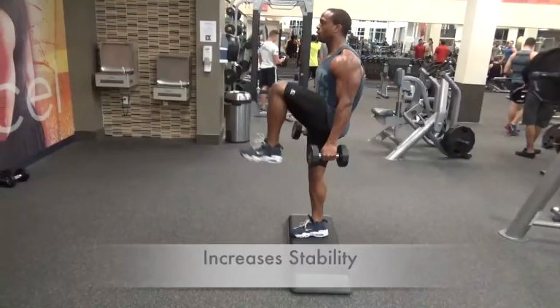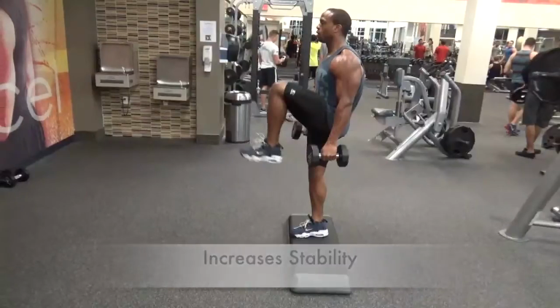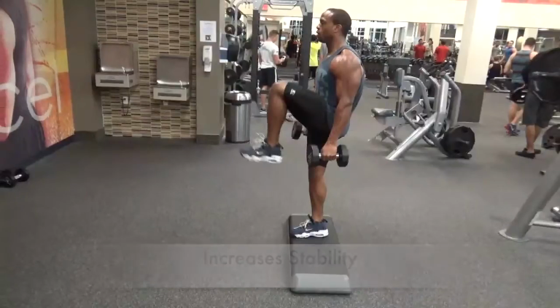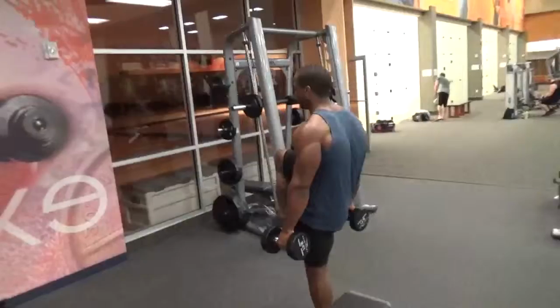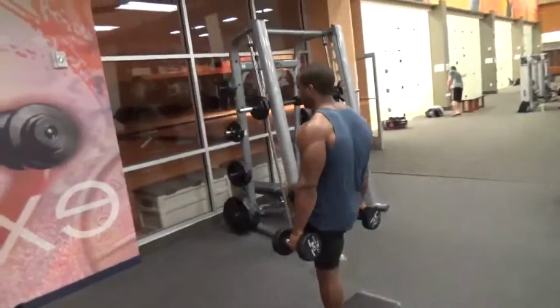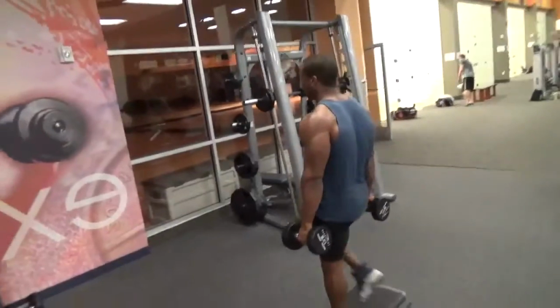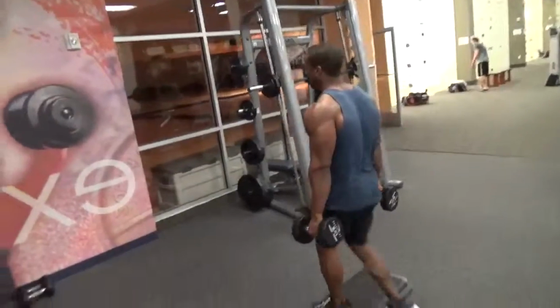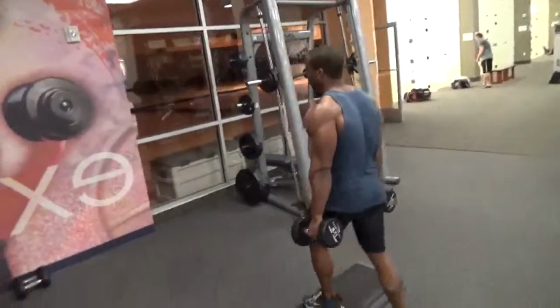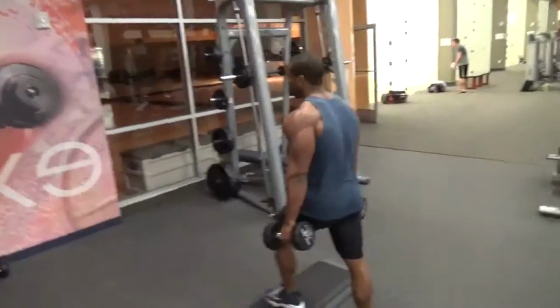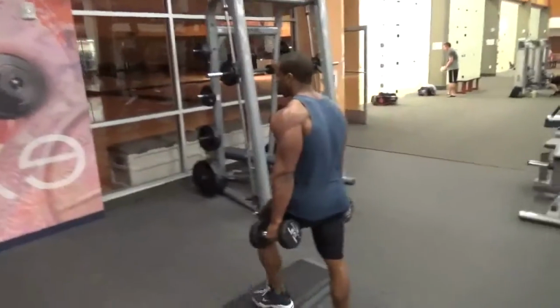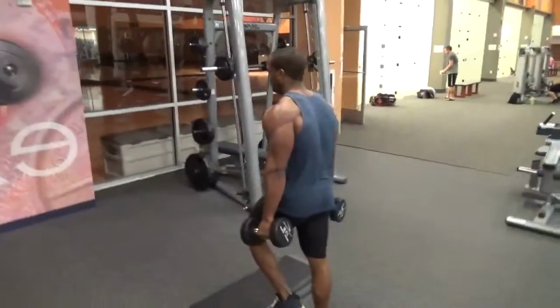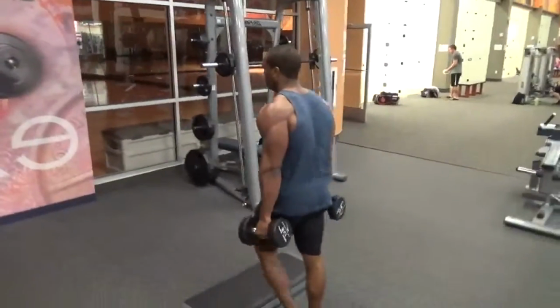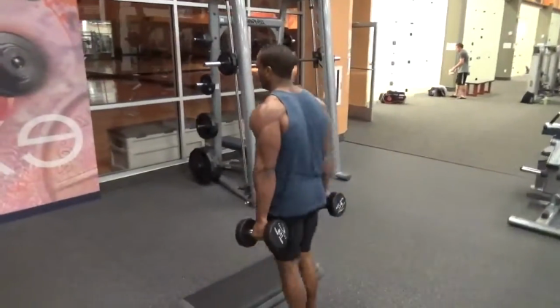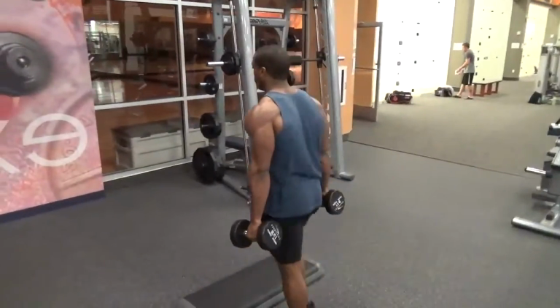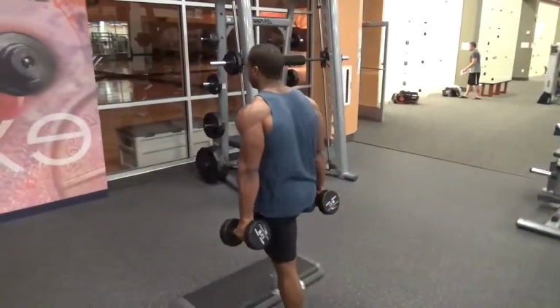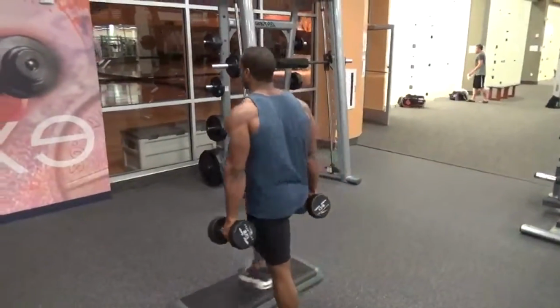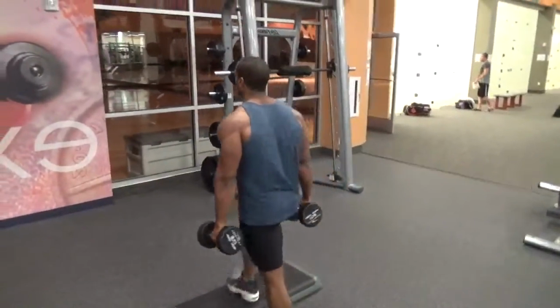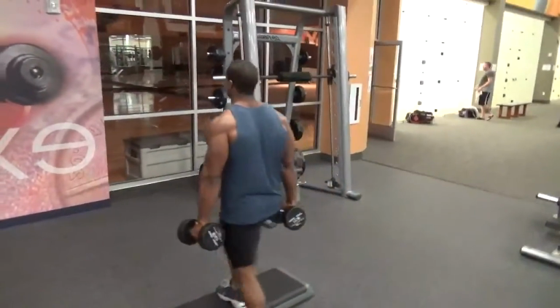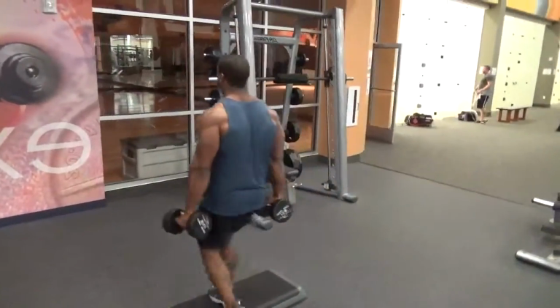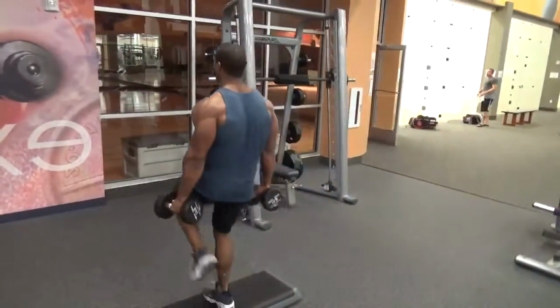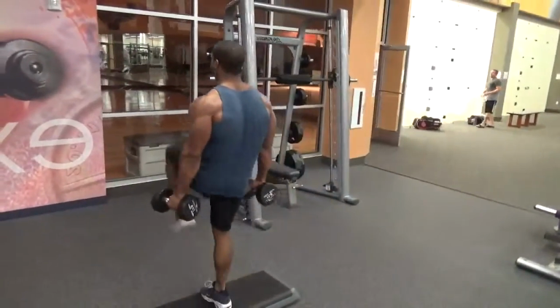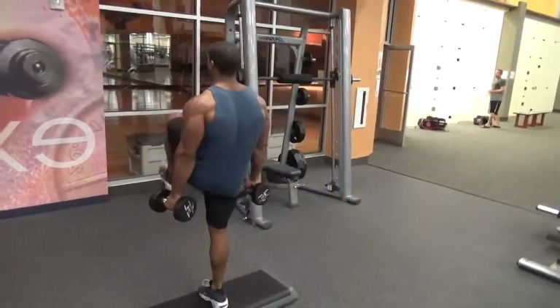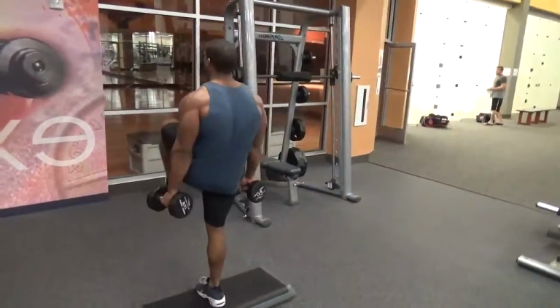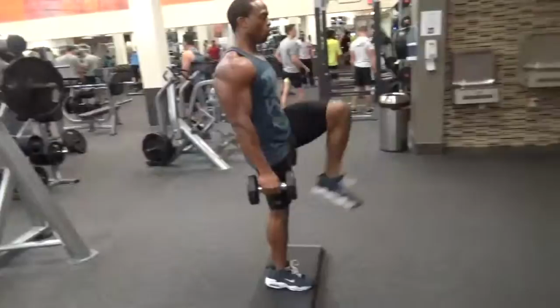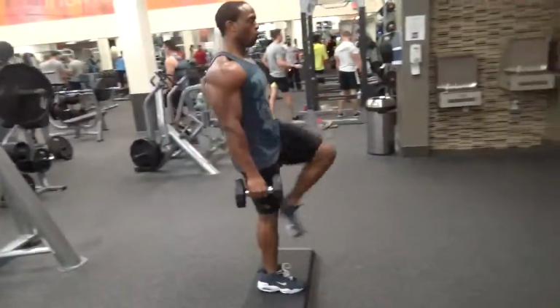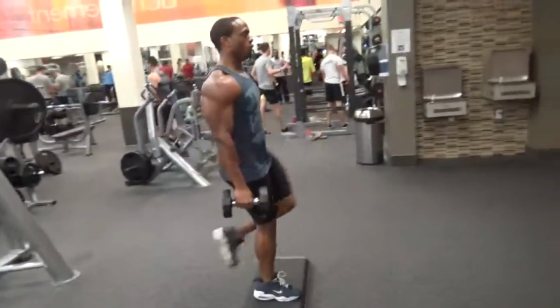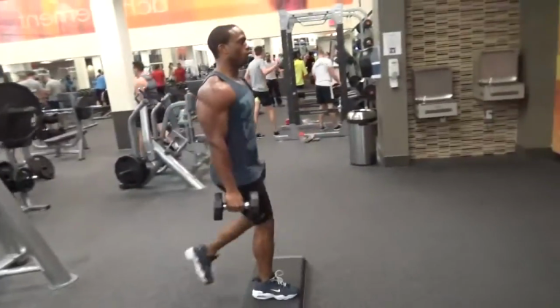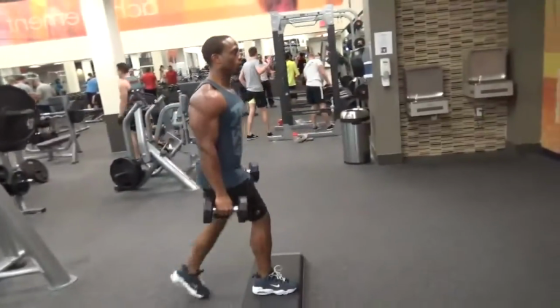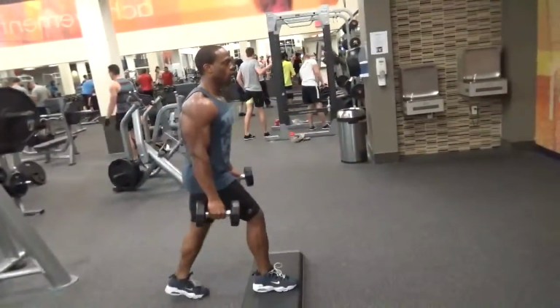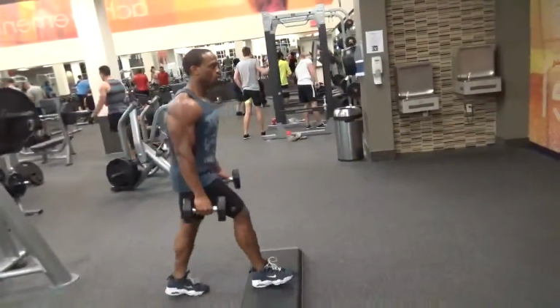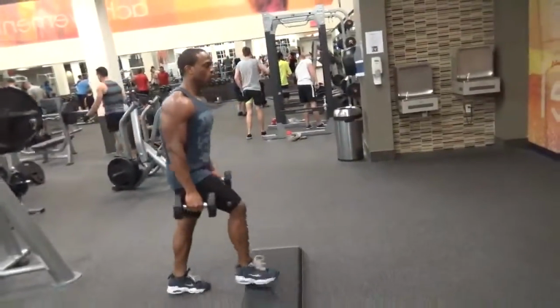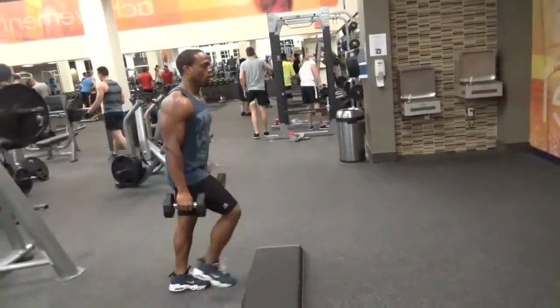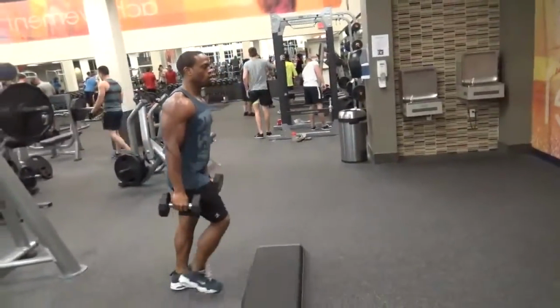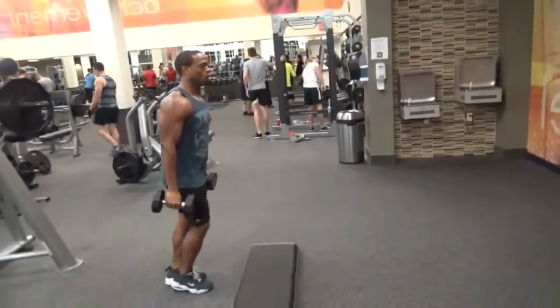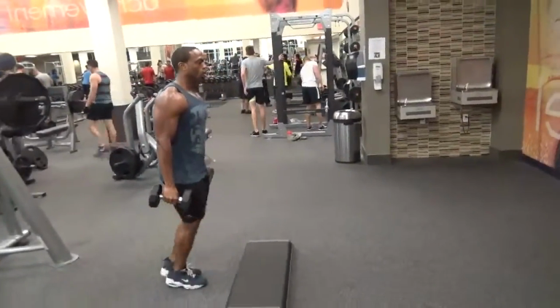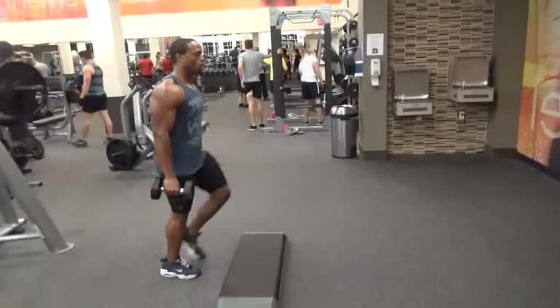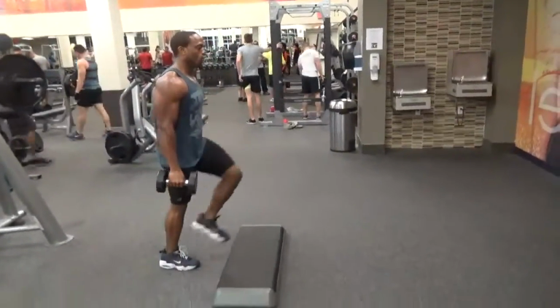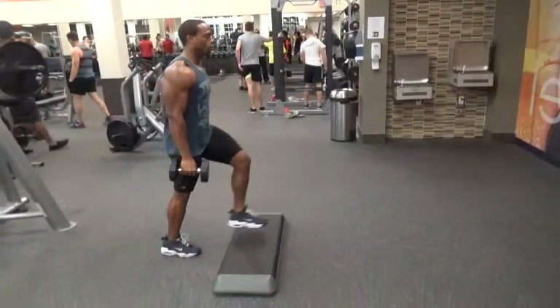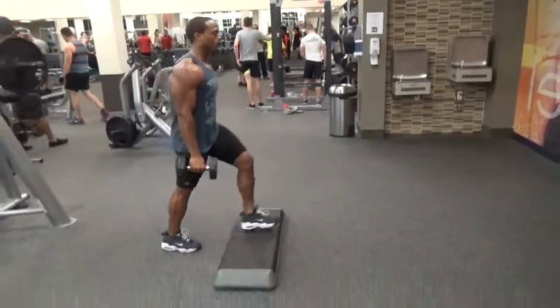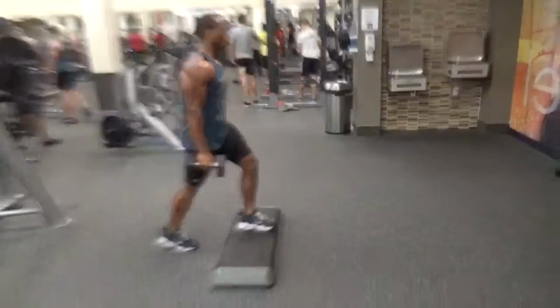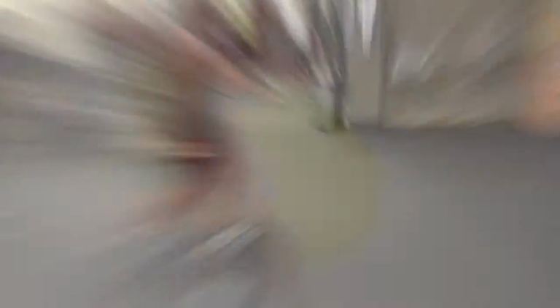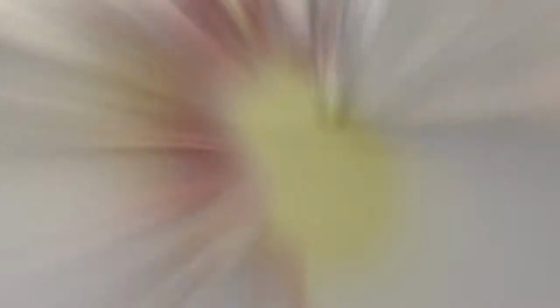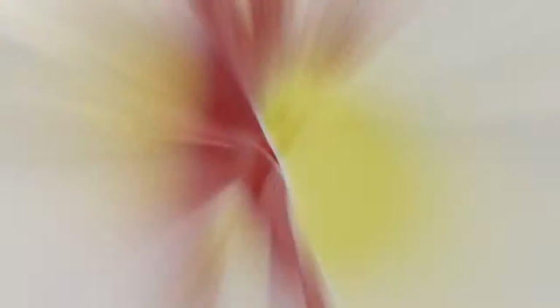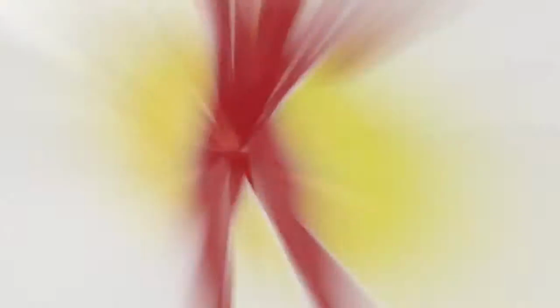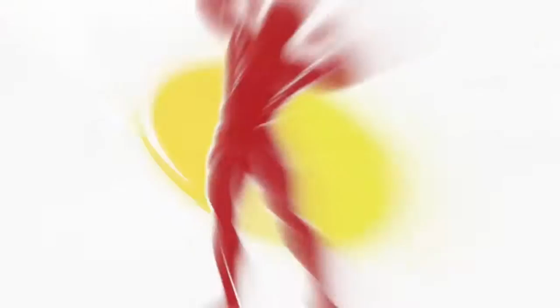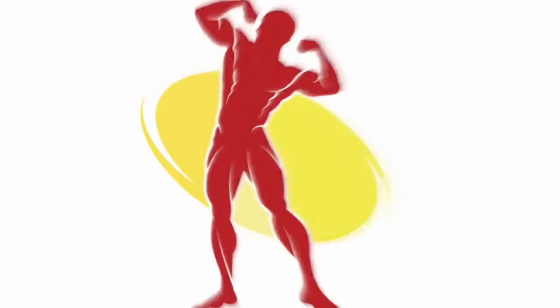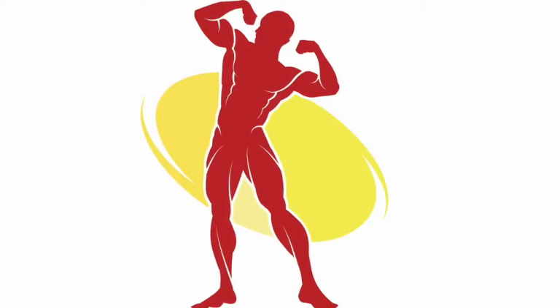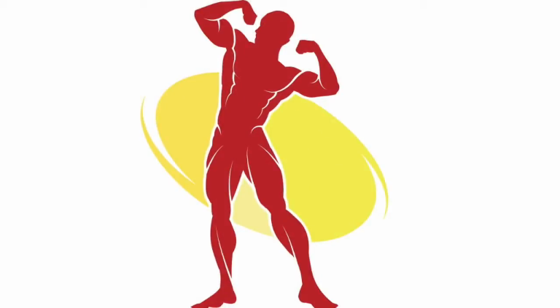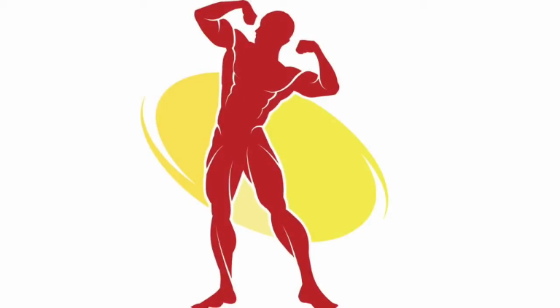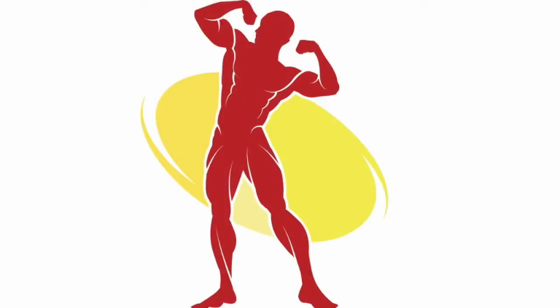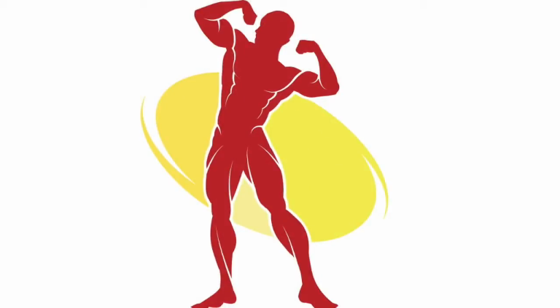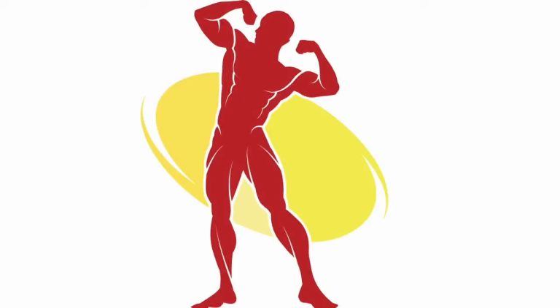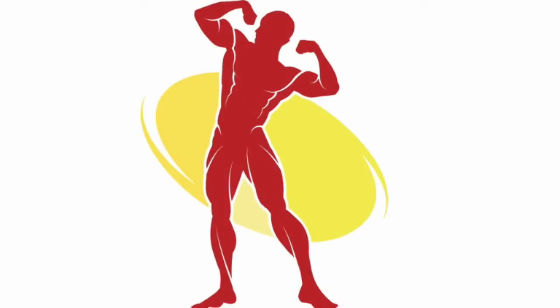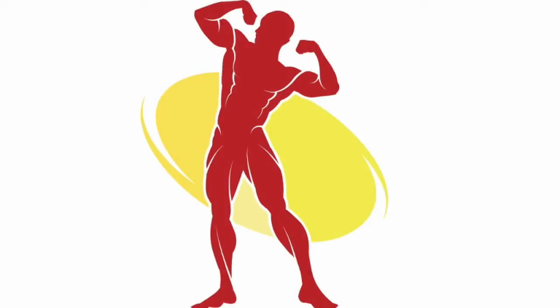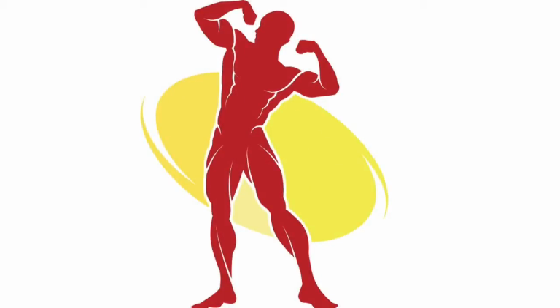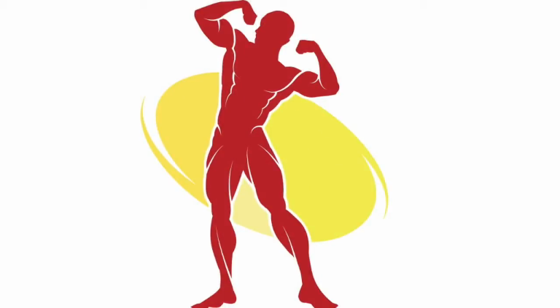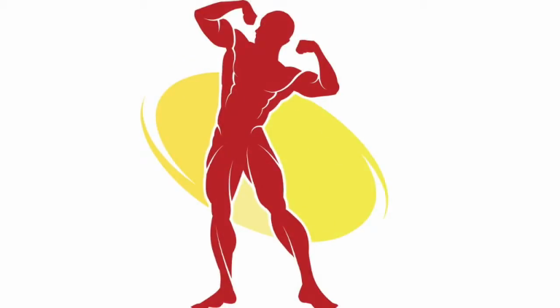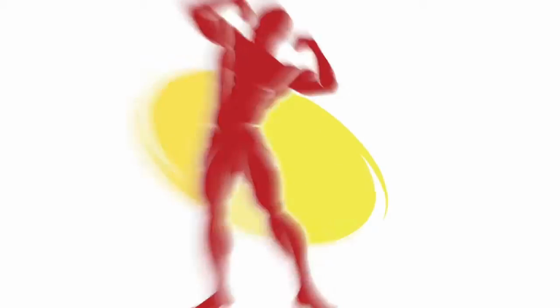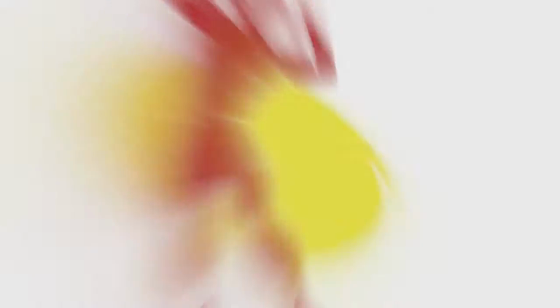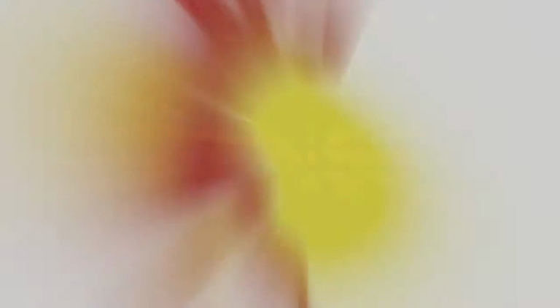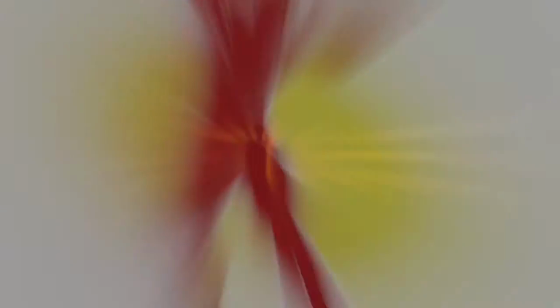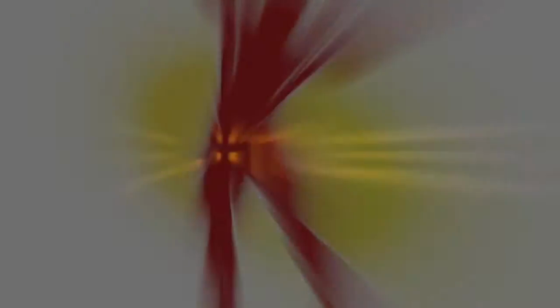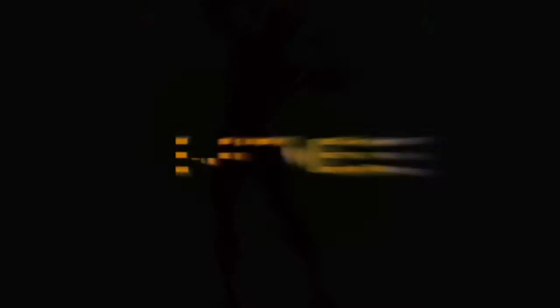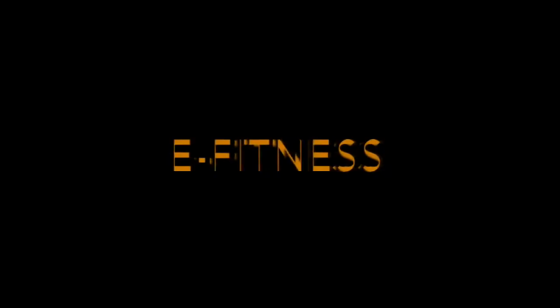Now go back down, go back up, do it repeatedly as desired. This has been eFitness with the step-up in a minute.